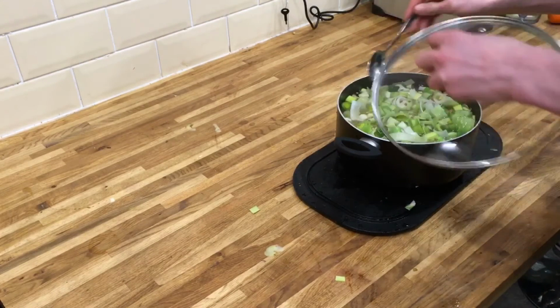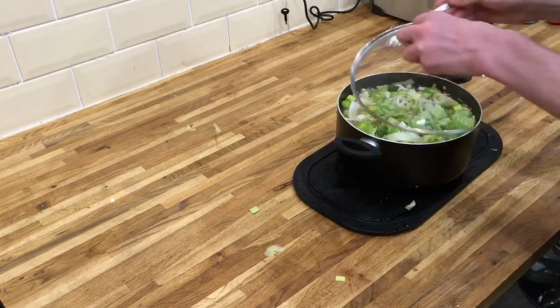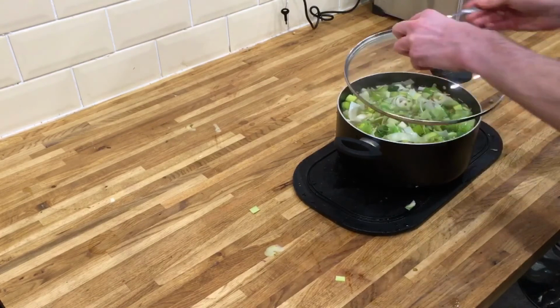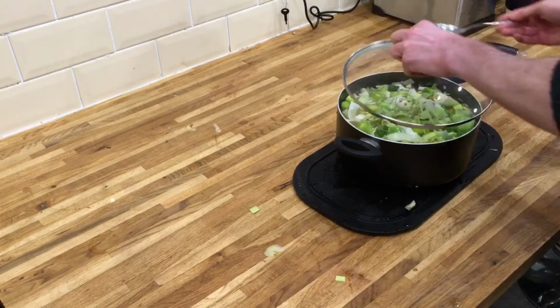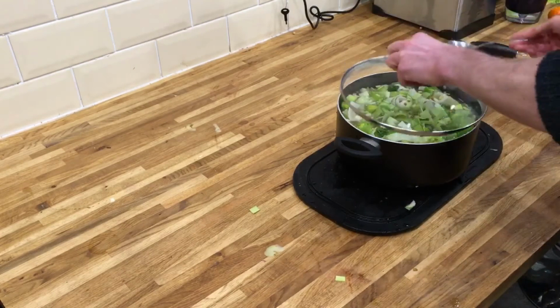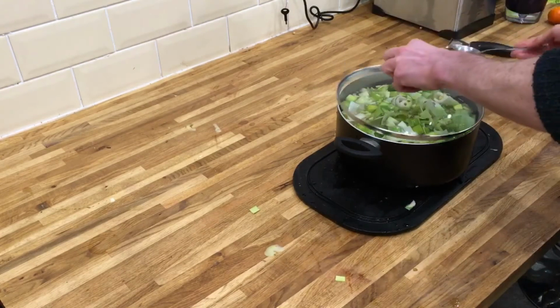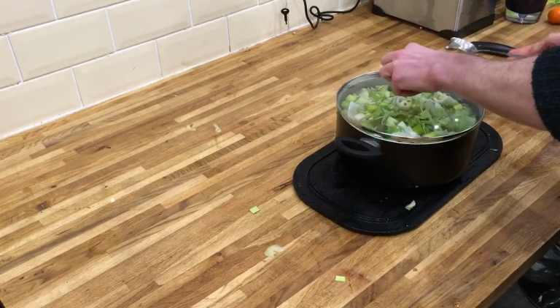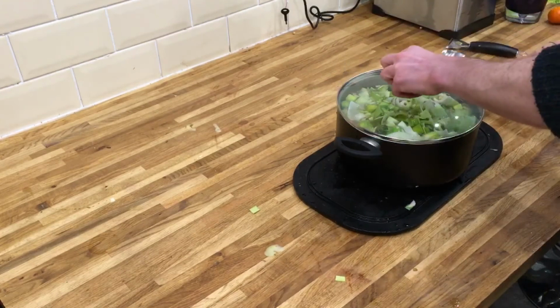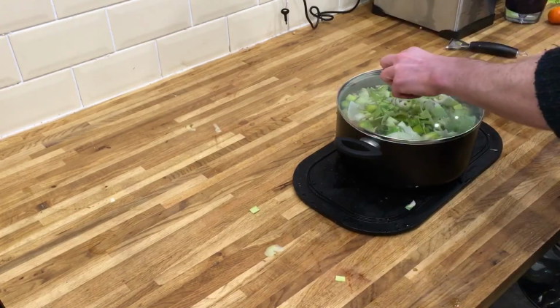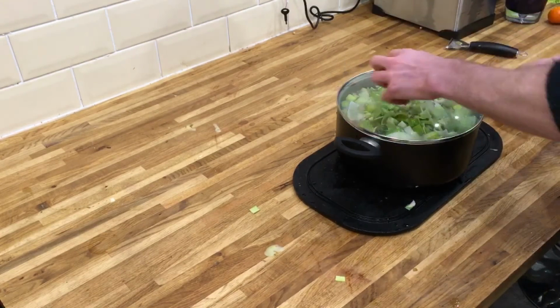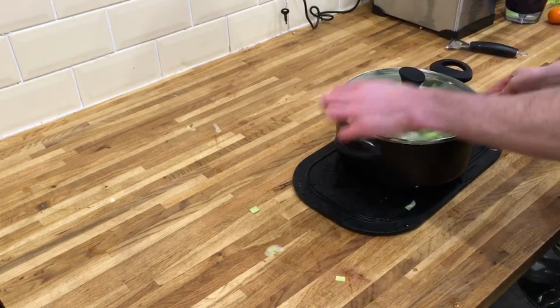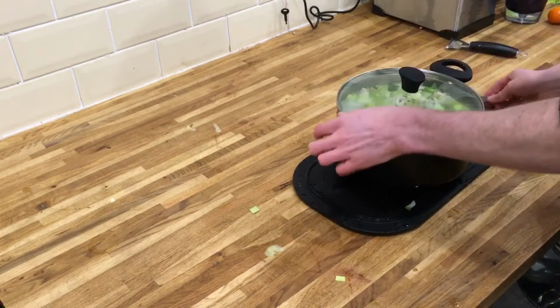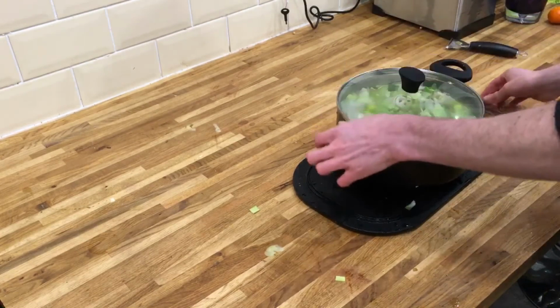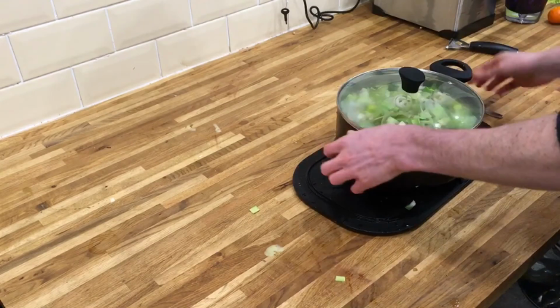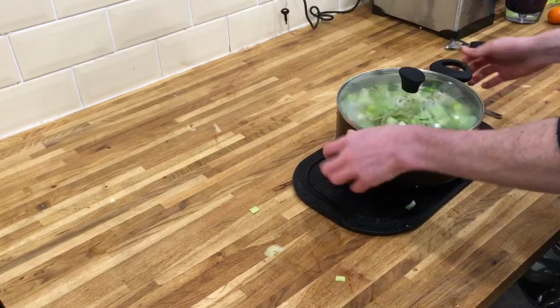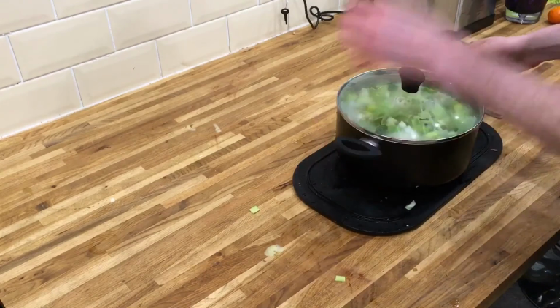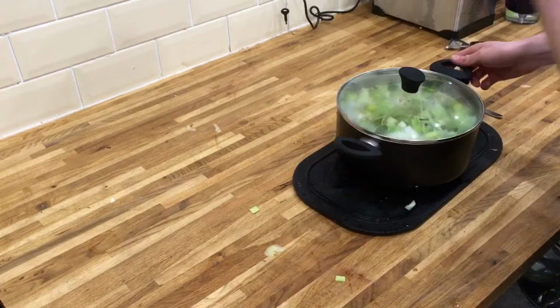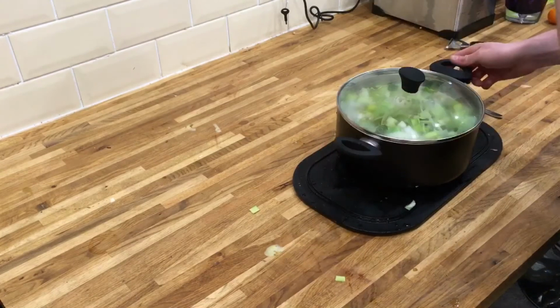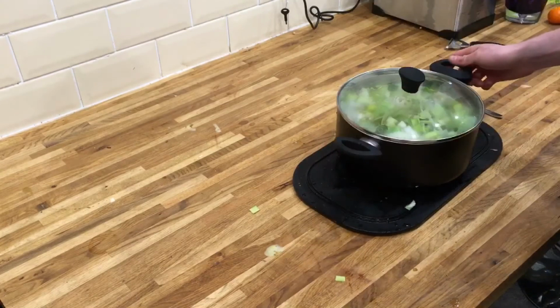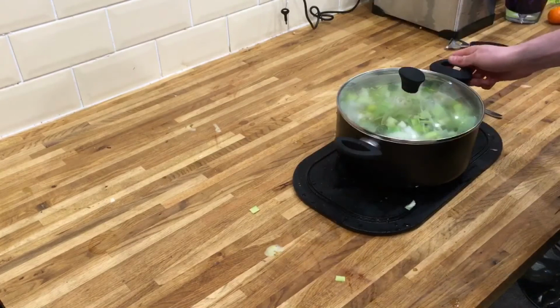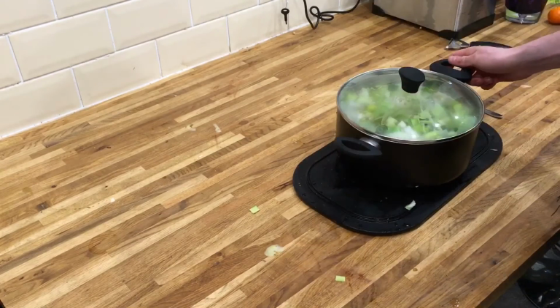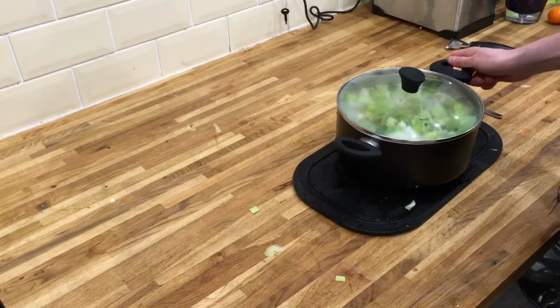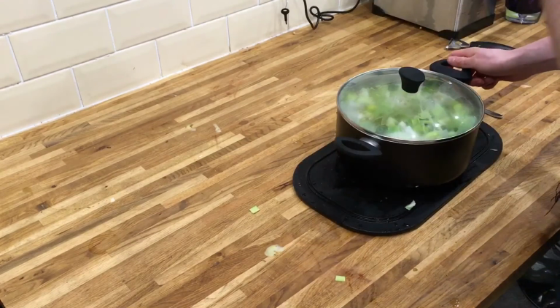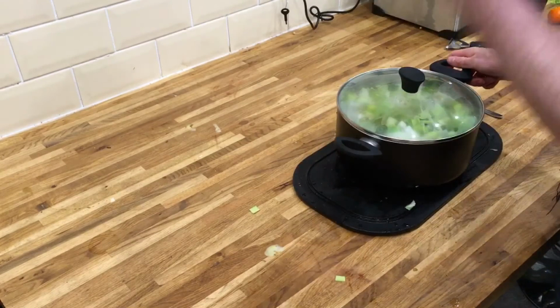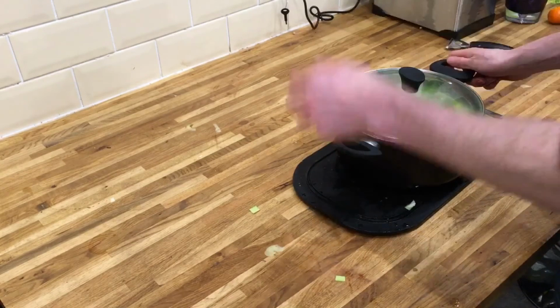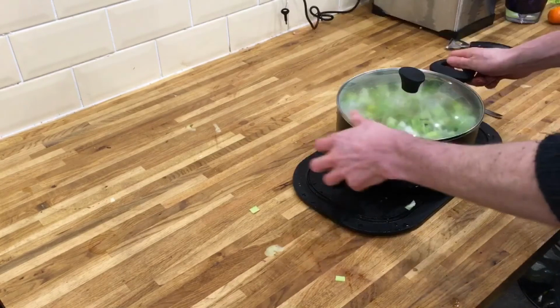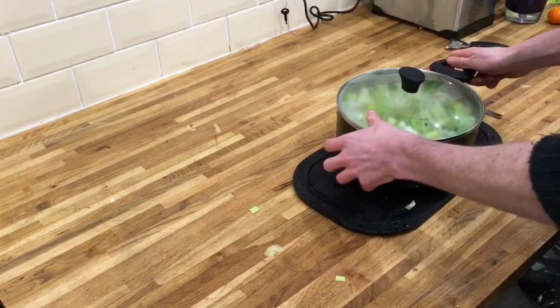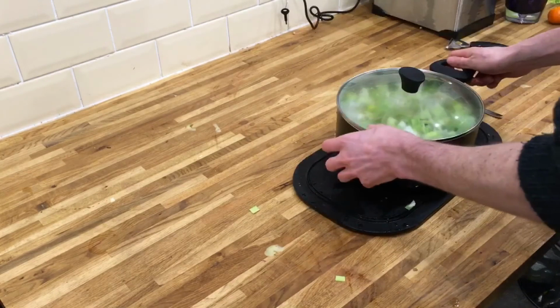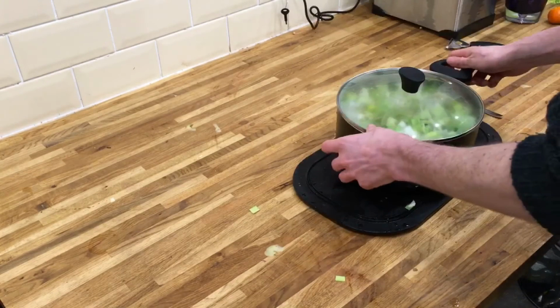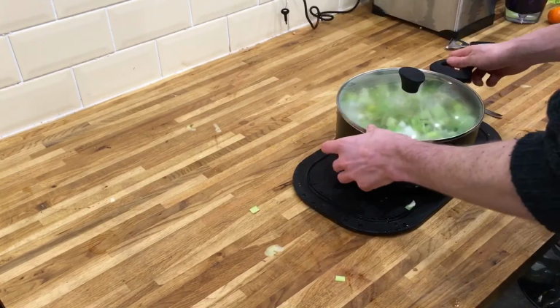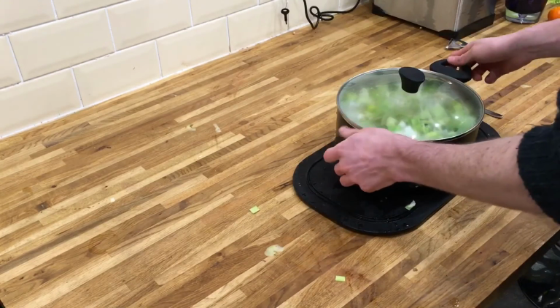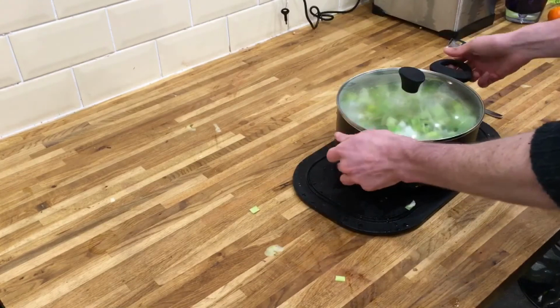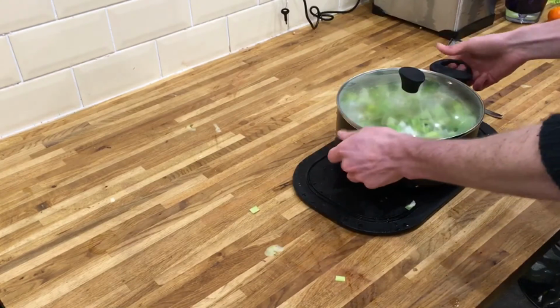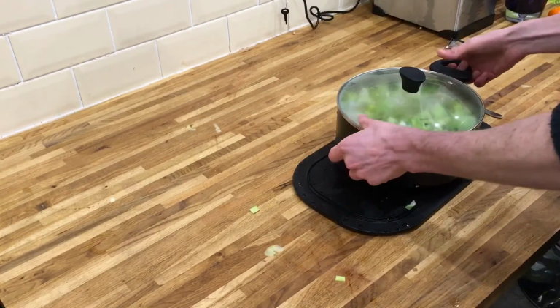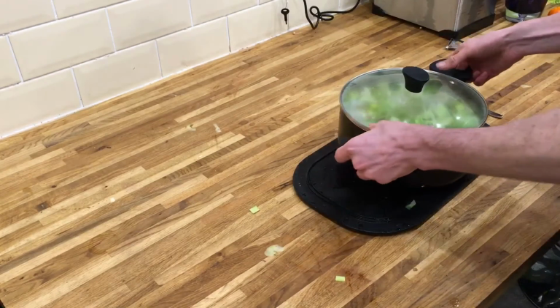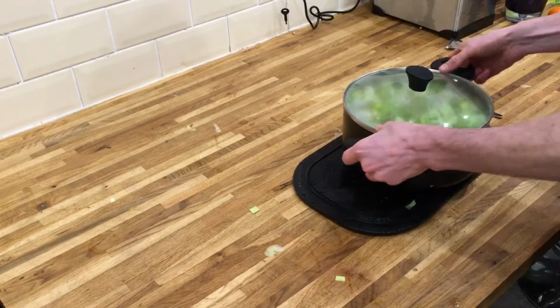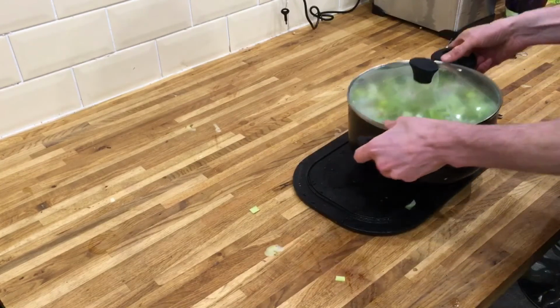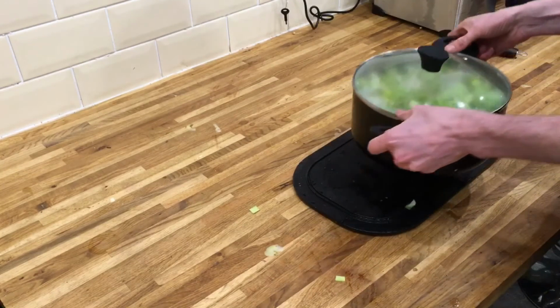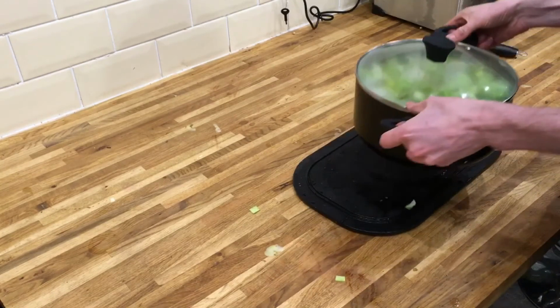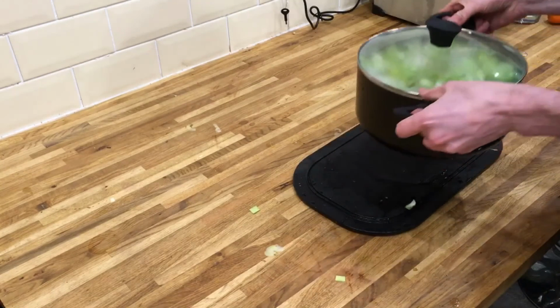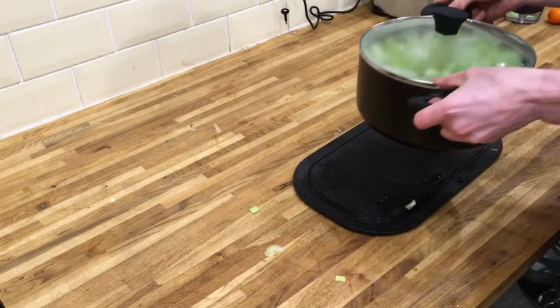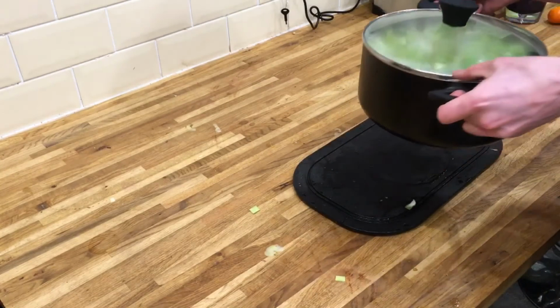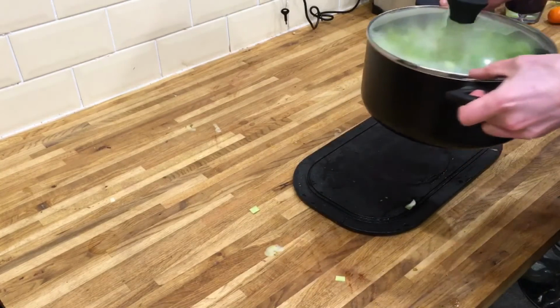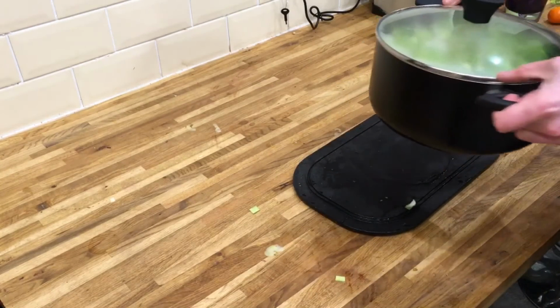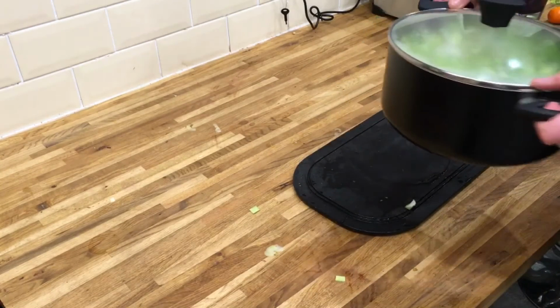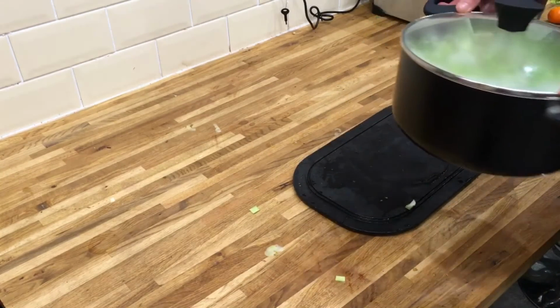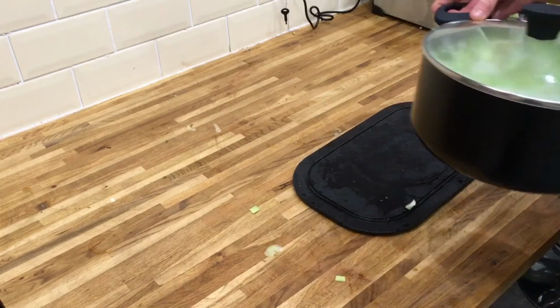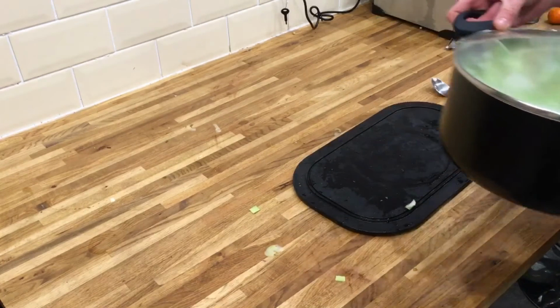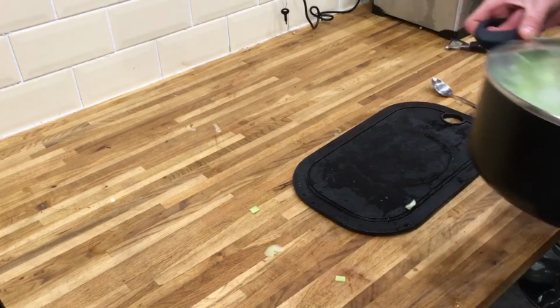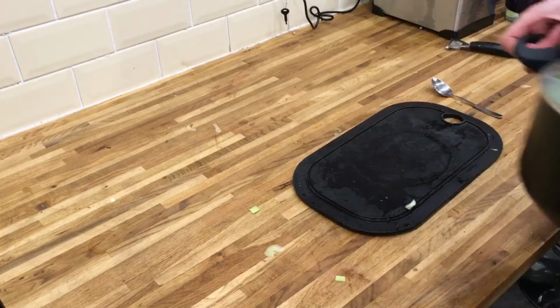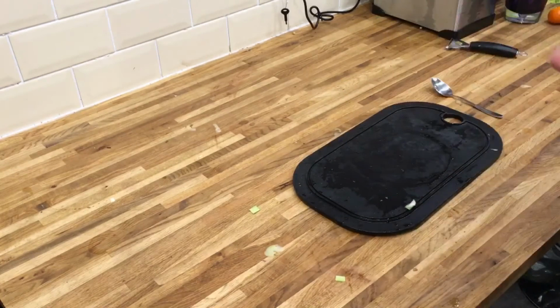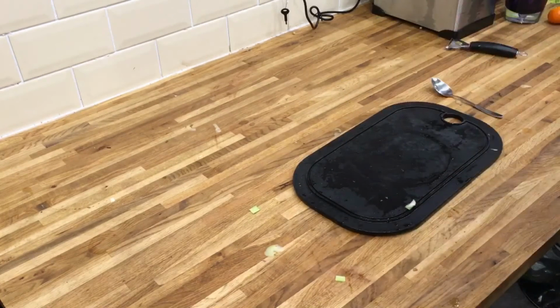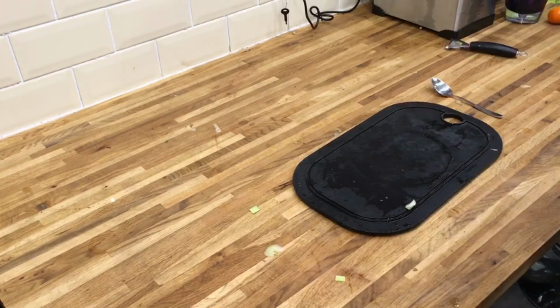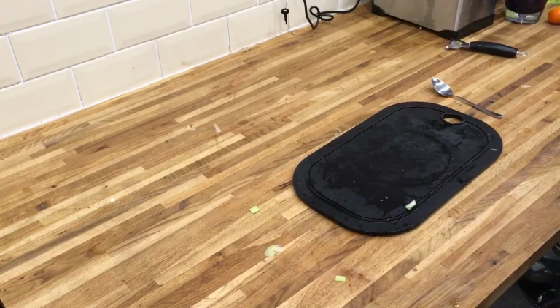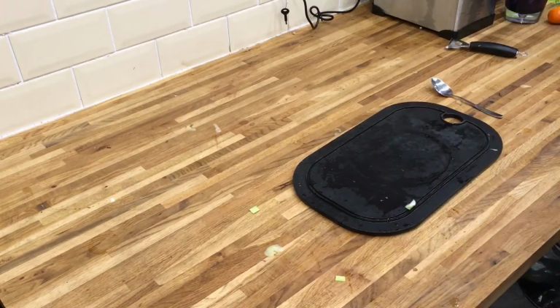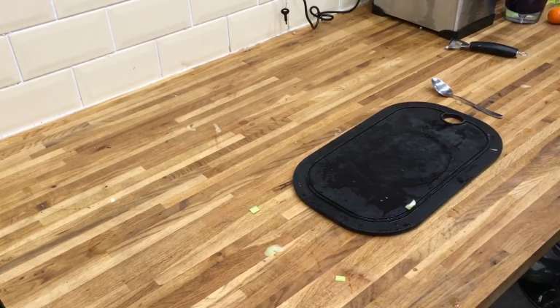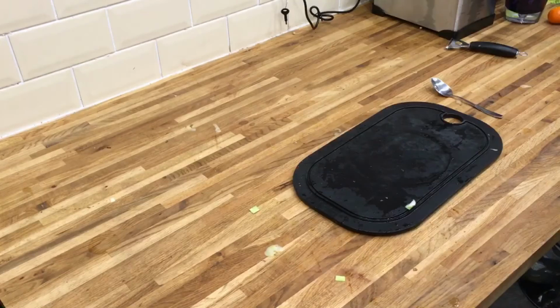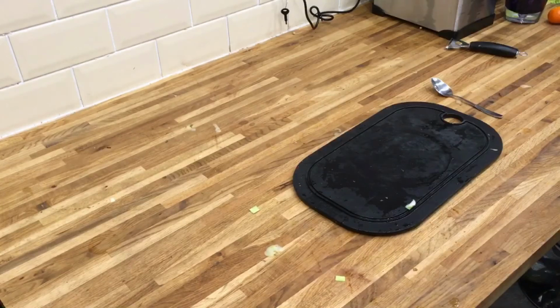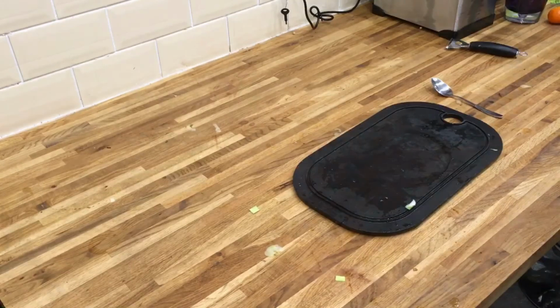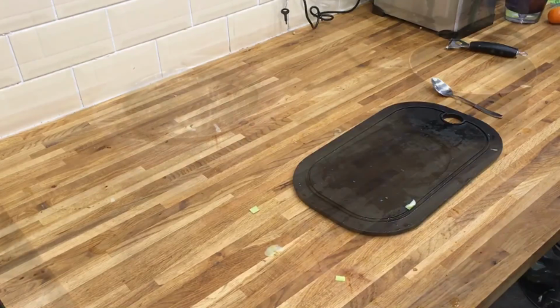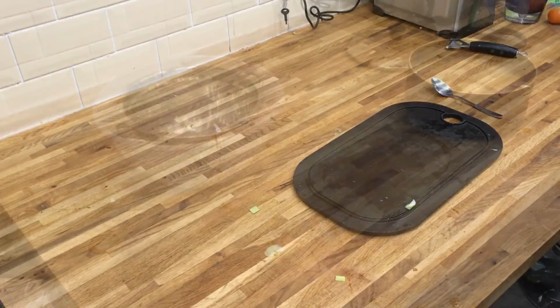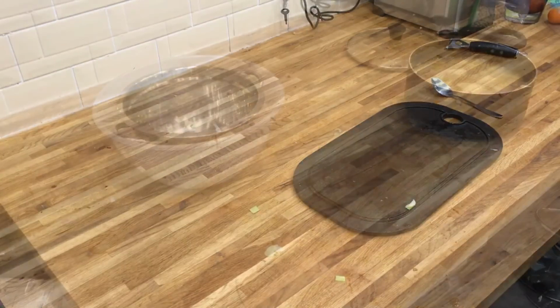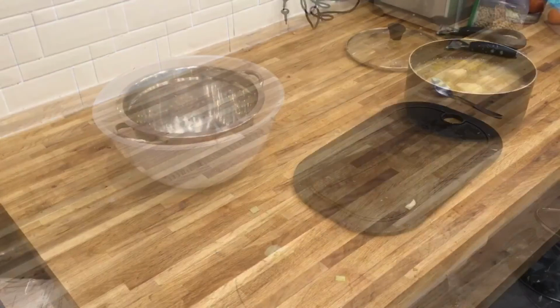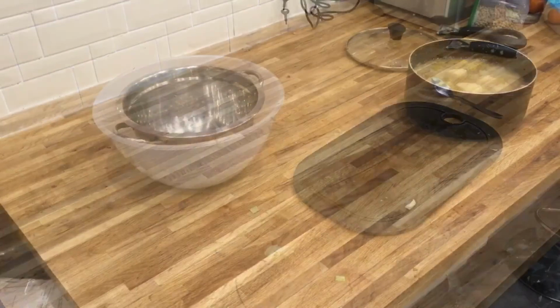We're going to put this on a hot heat and bring it to the boil. Then once it starts to boil we're going to simmer it until the potatoes have gone soft.